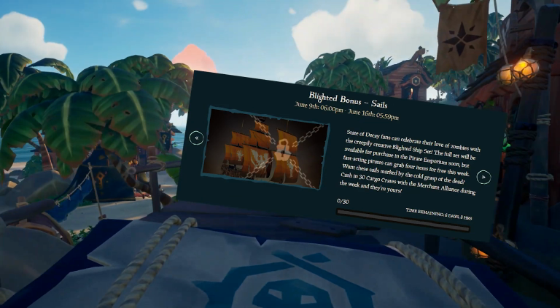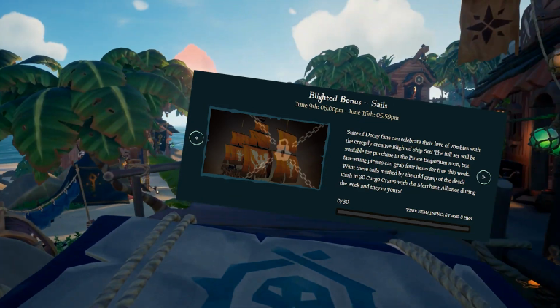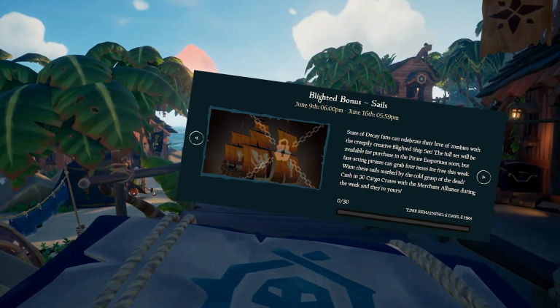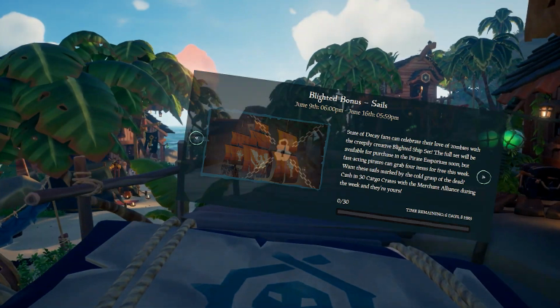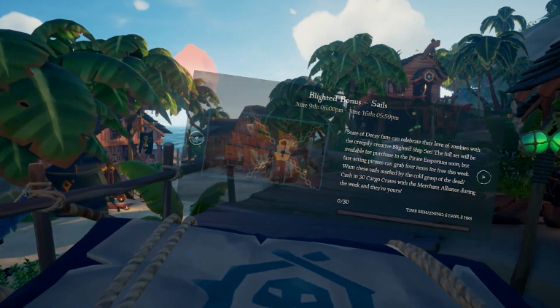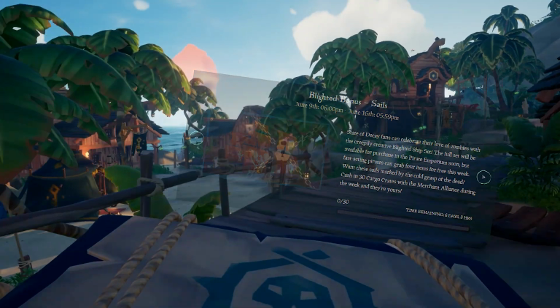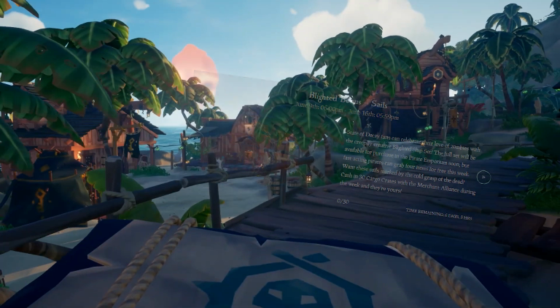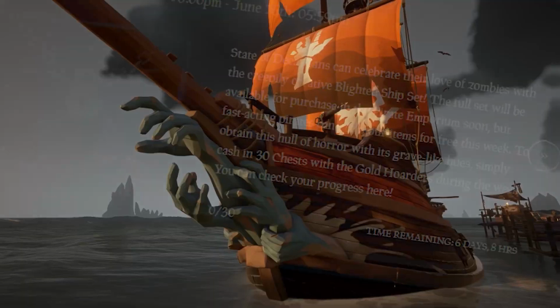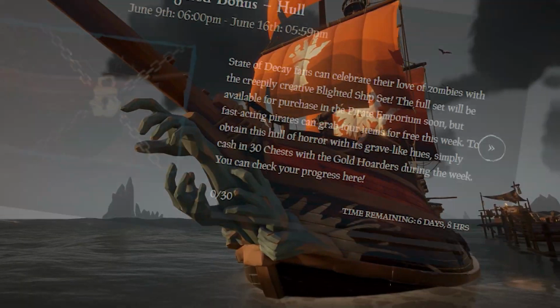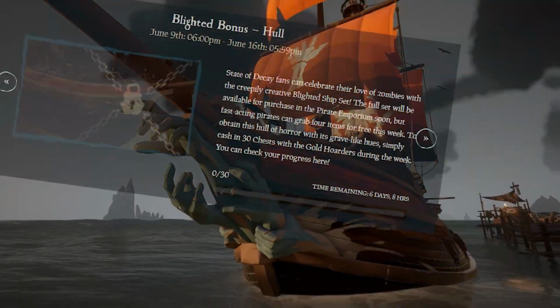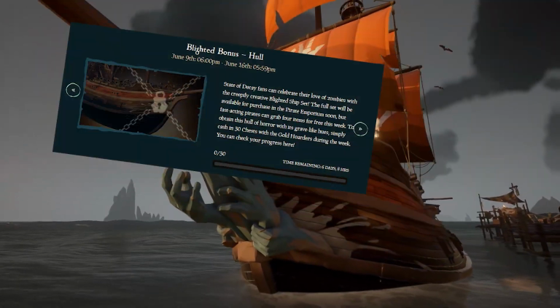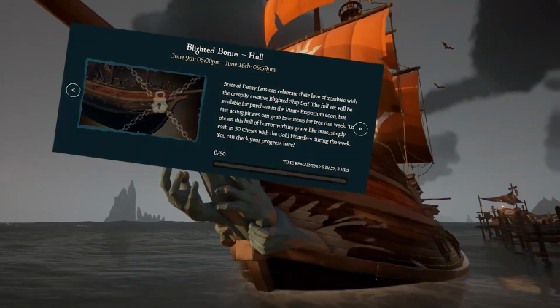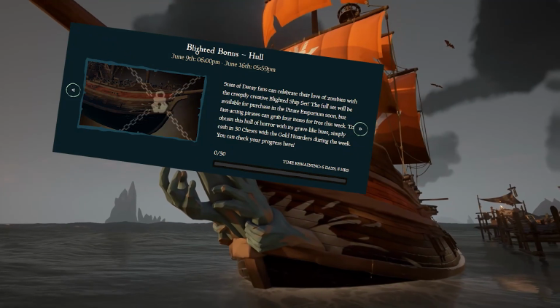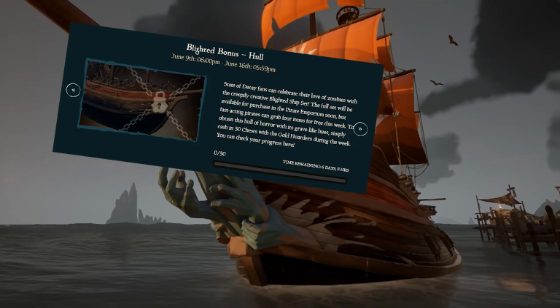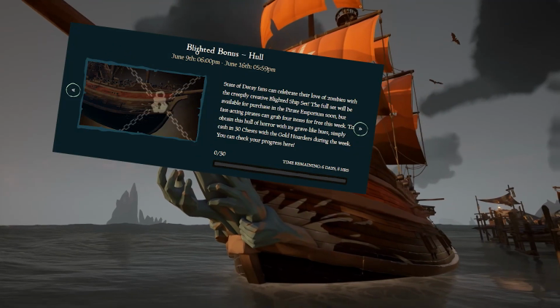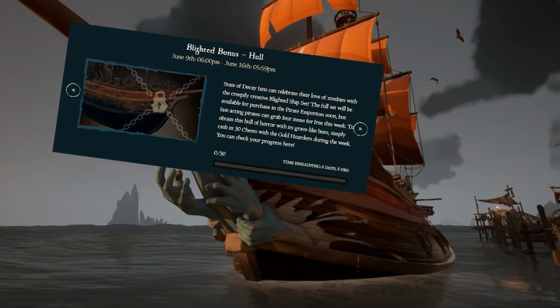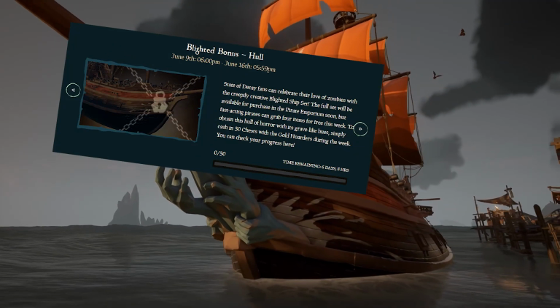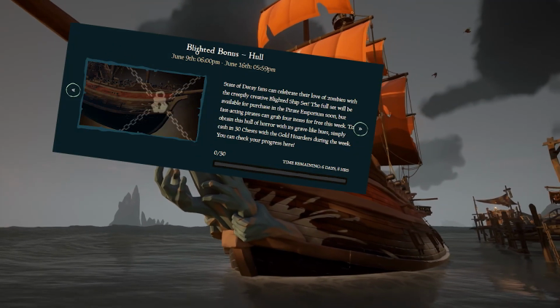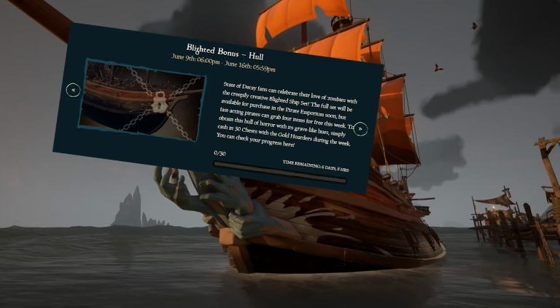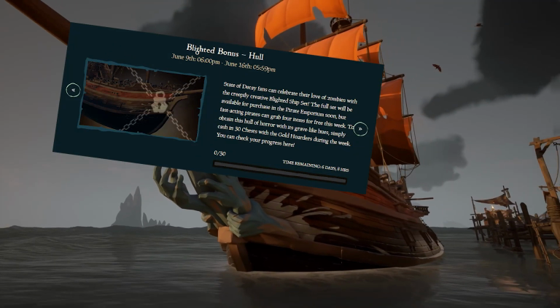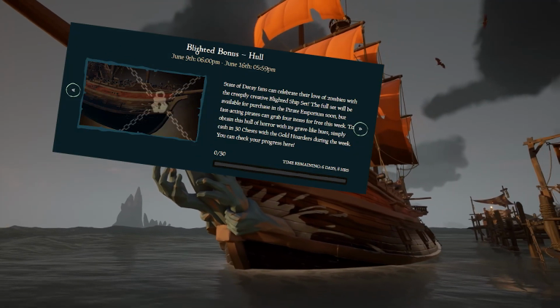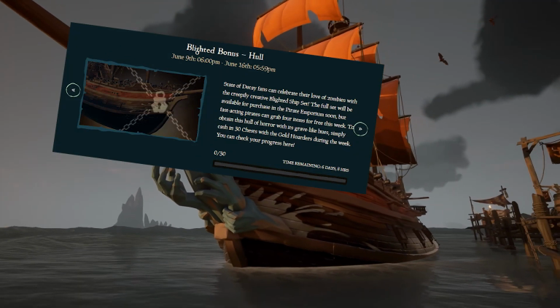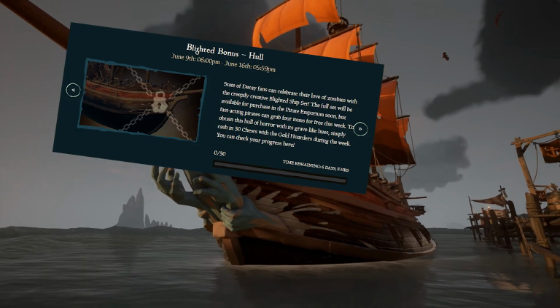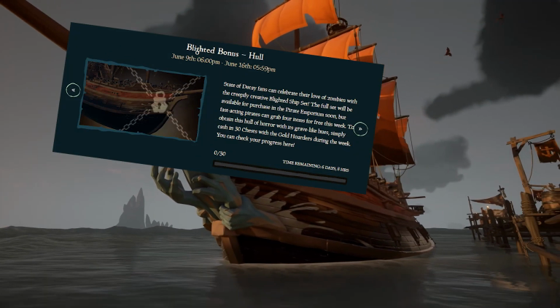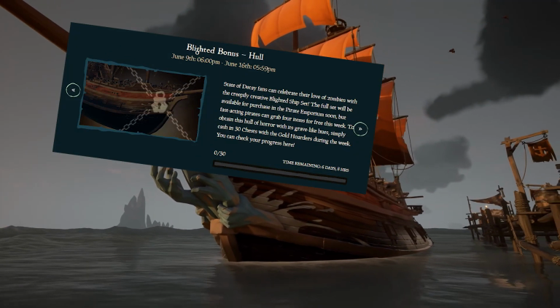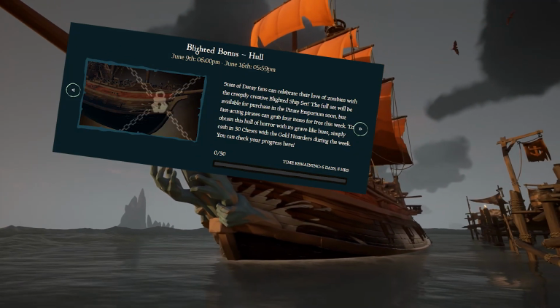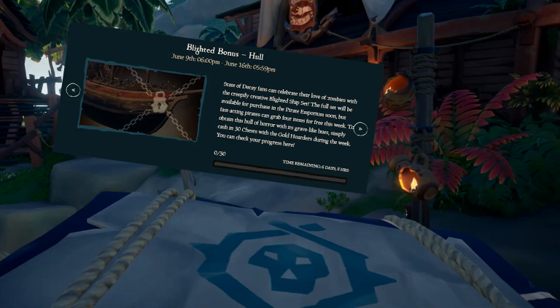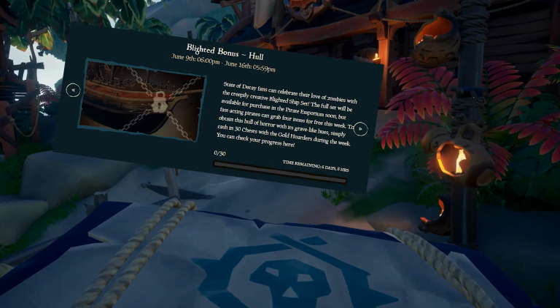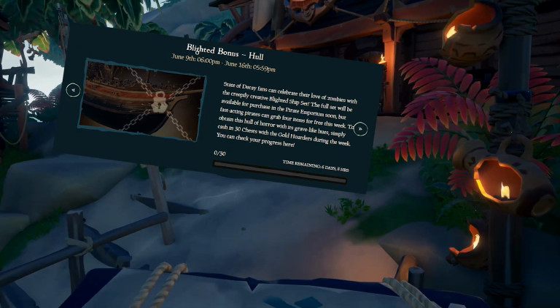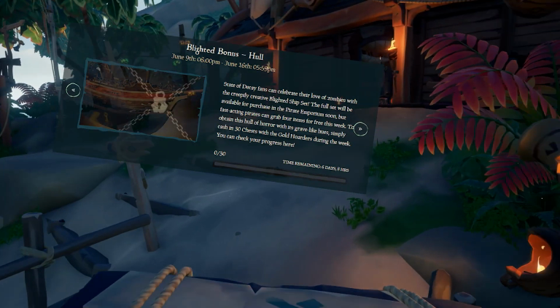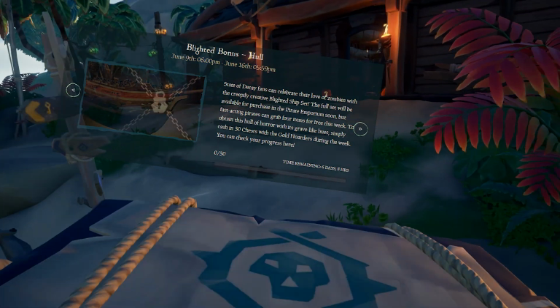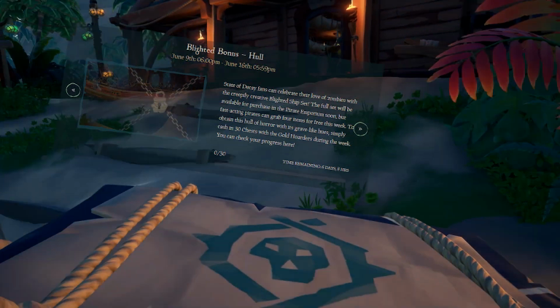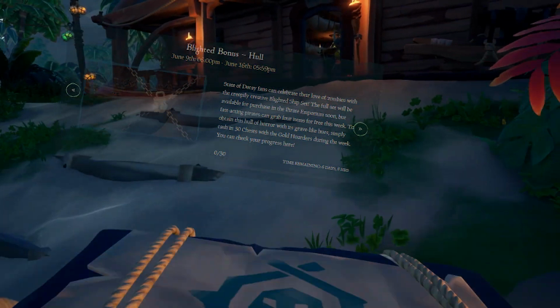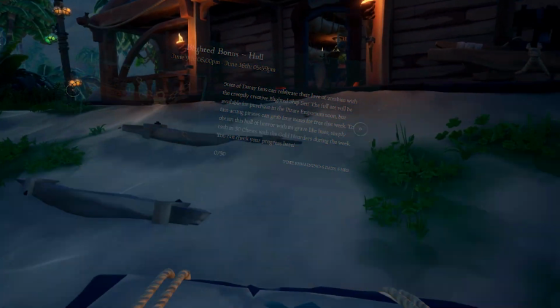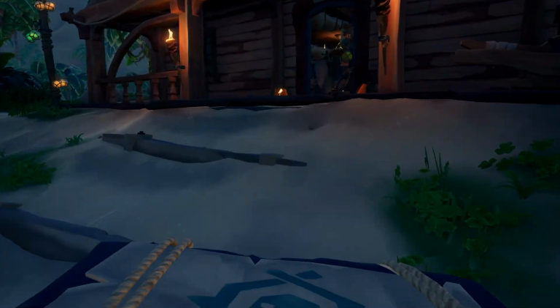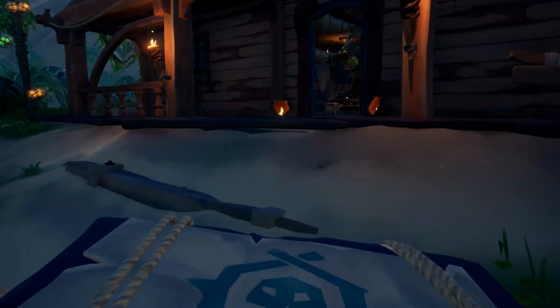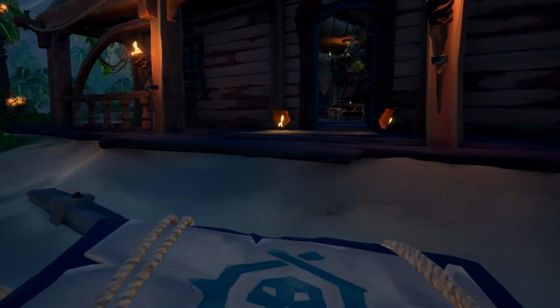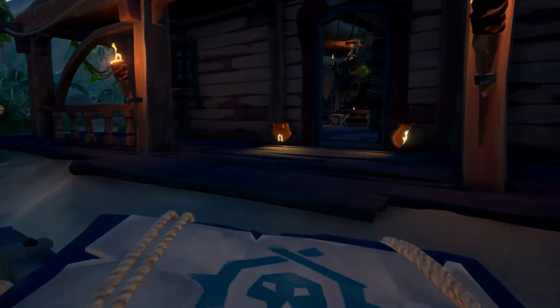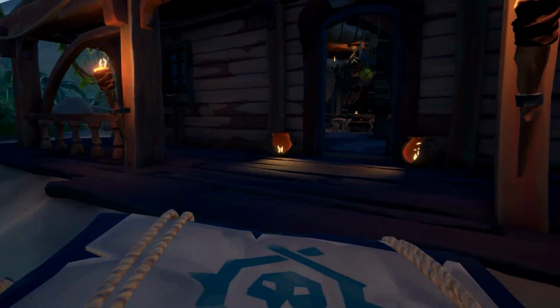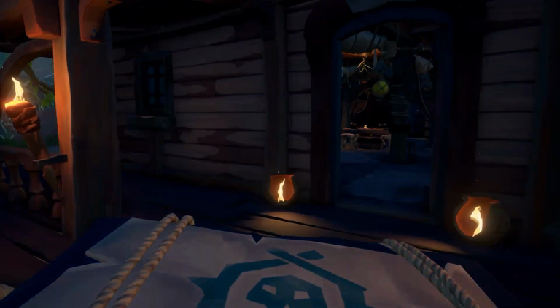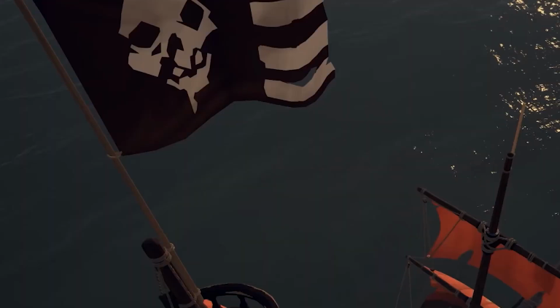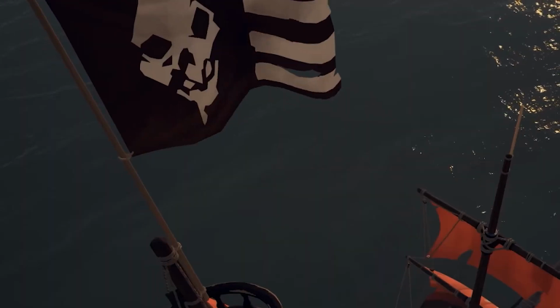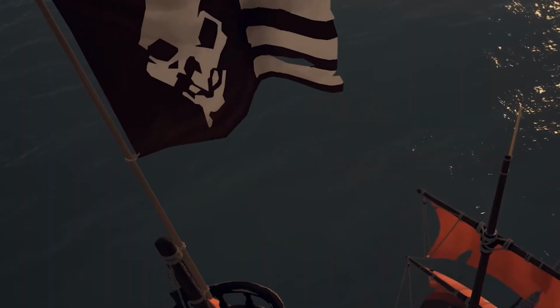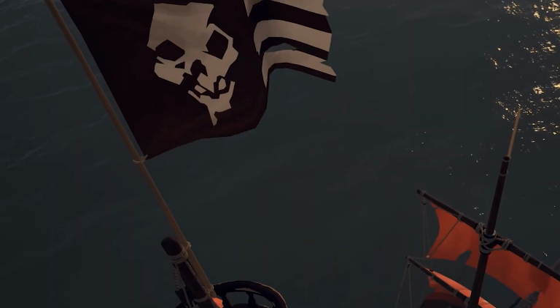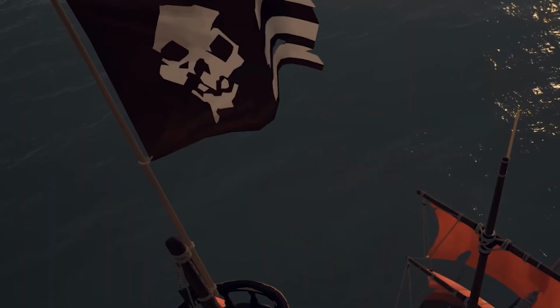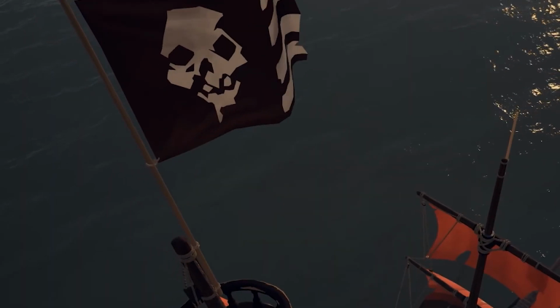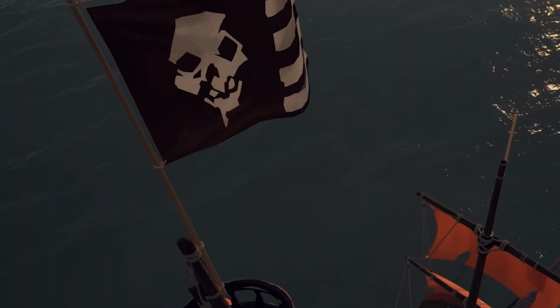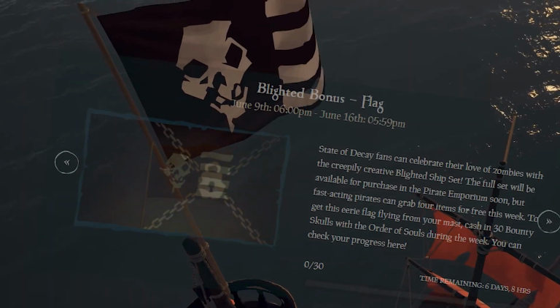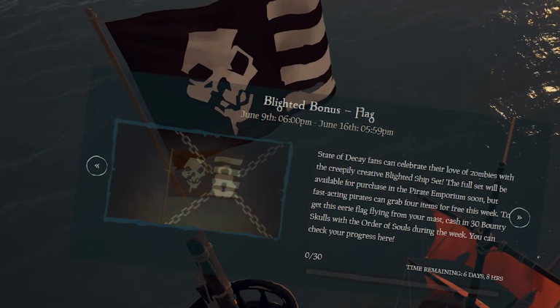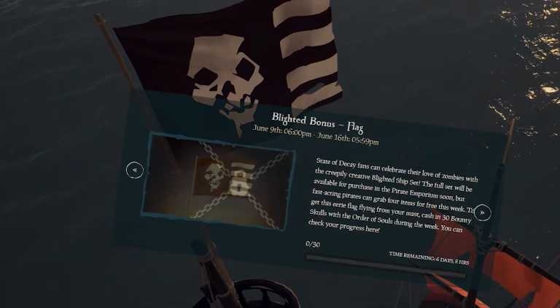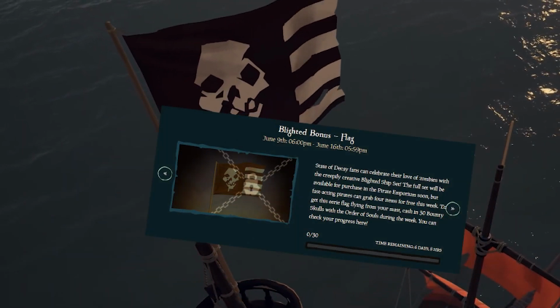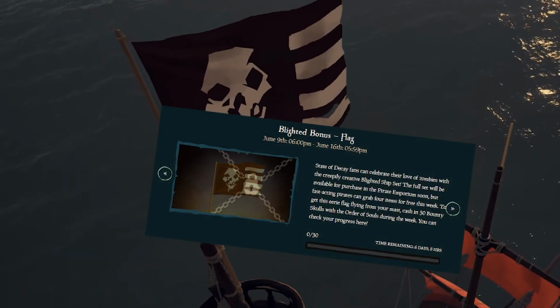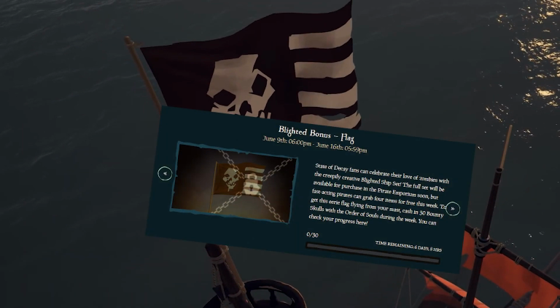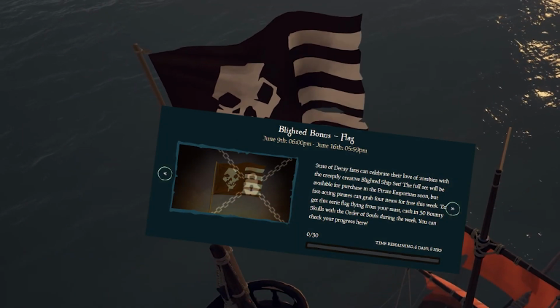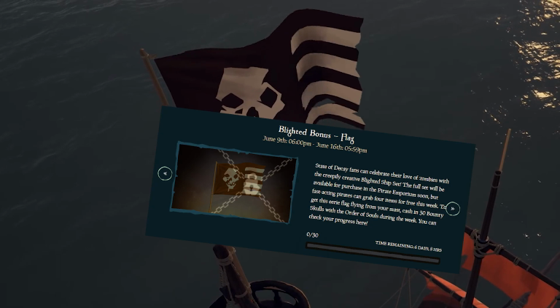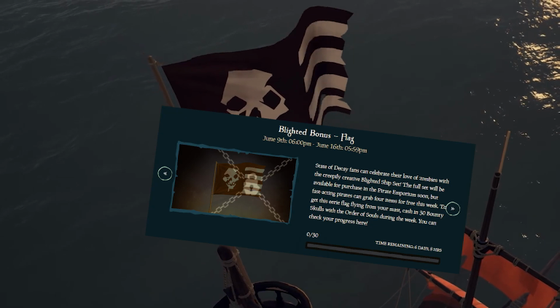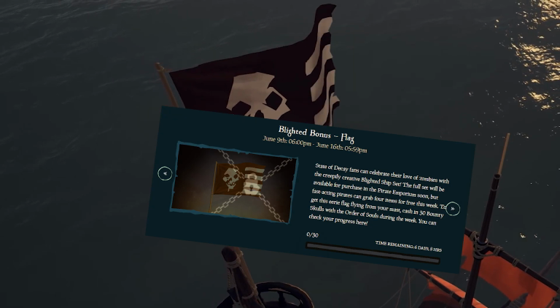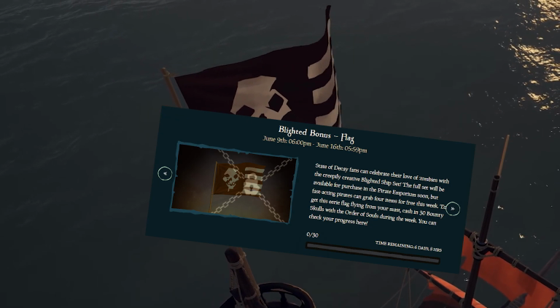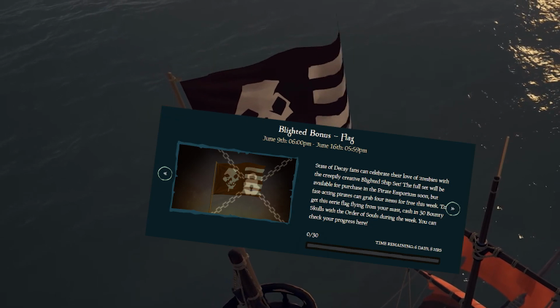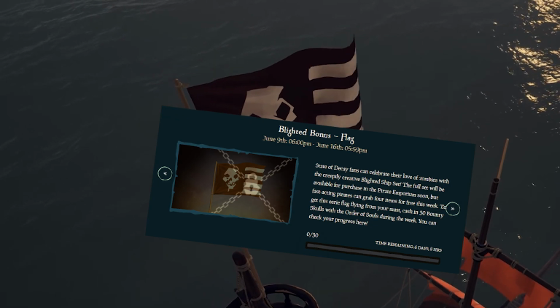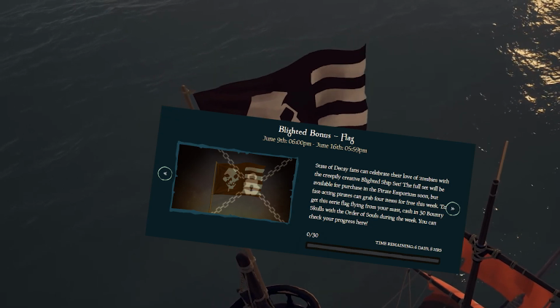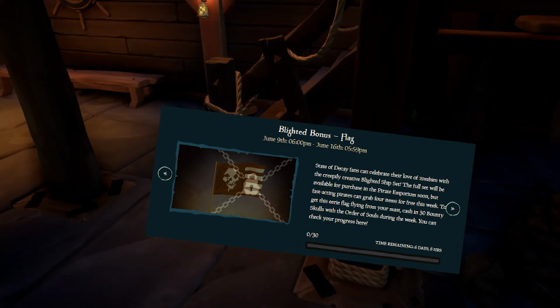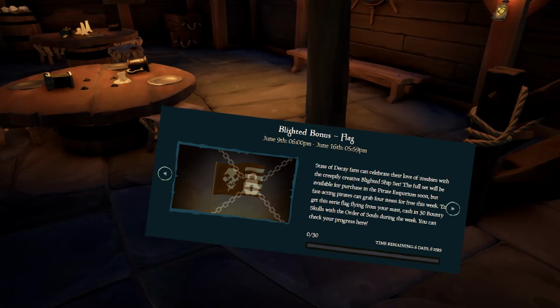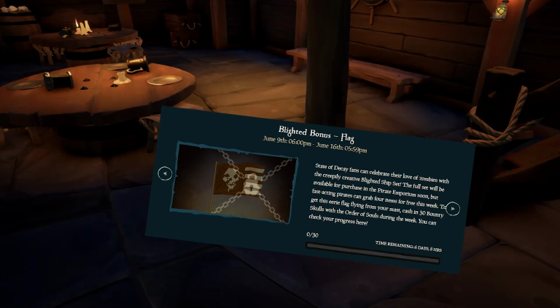For the Blighted Hull, you have to sell 30 chests to the Gold Hoarders. For the Blighted Flag, you have to sell 30 Bounty Skulls to the Order of Souls.